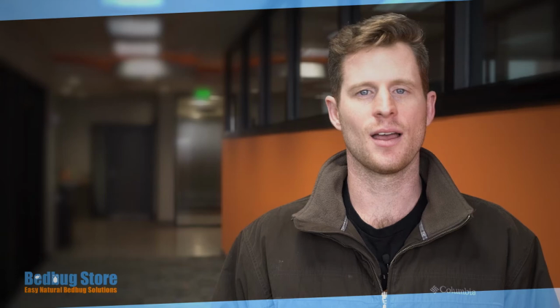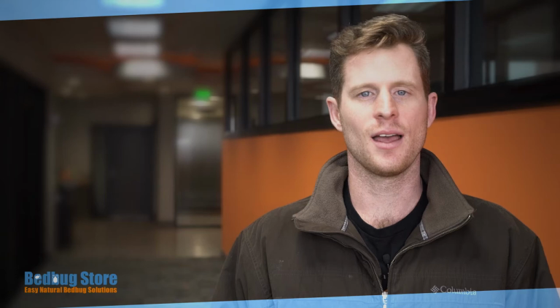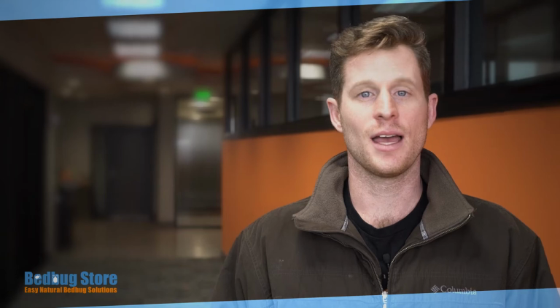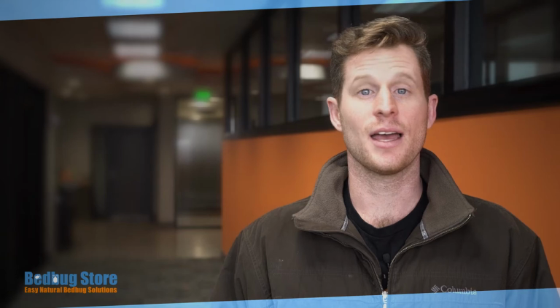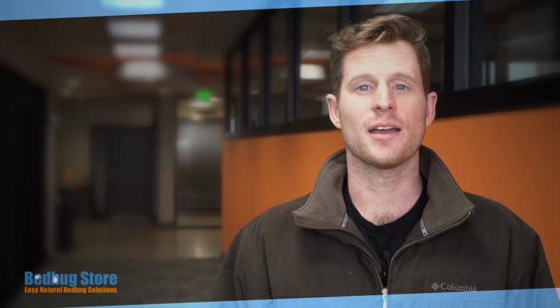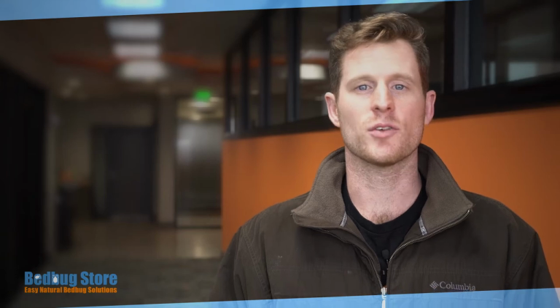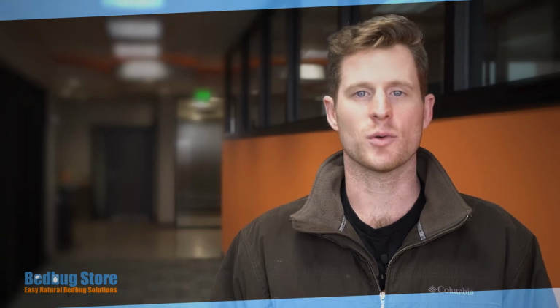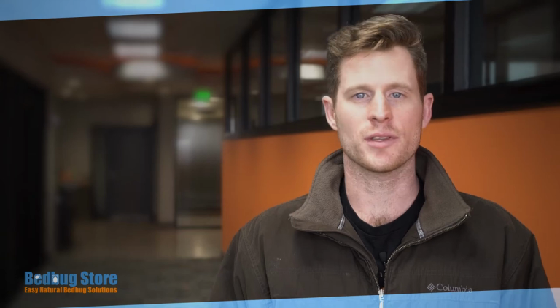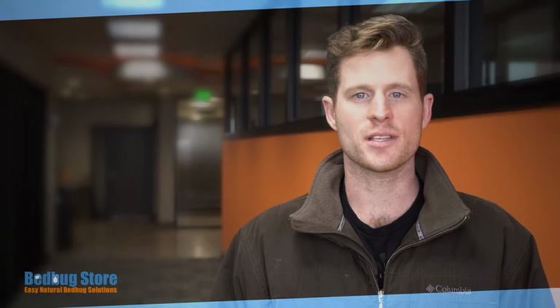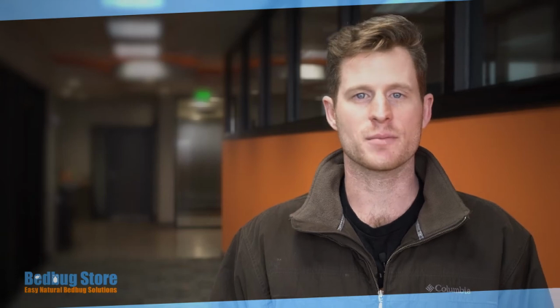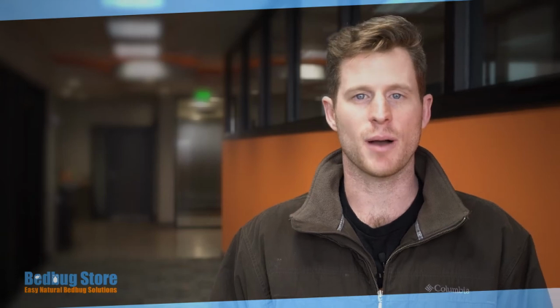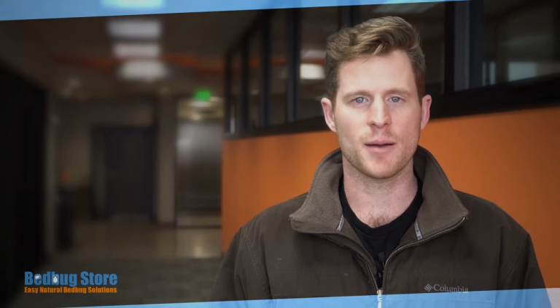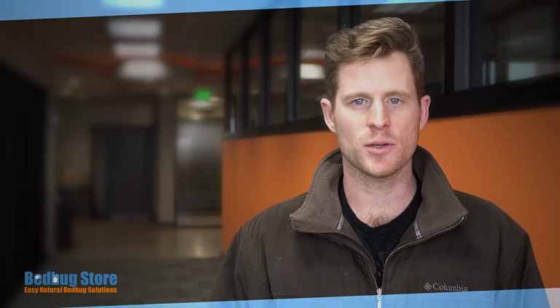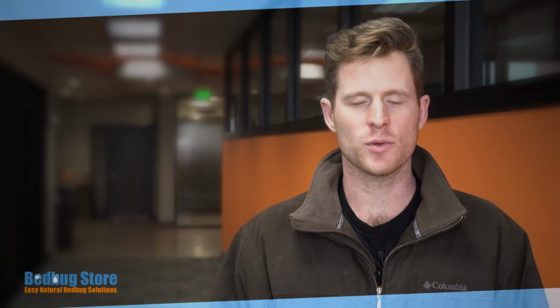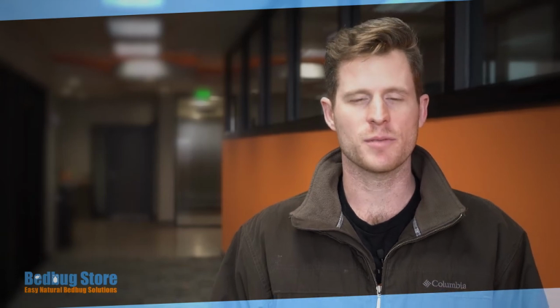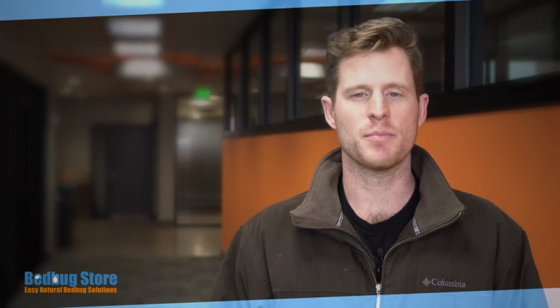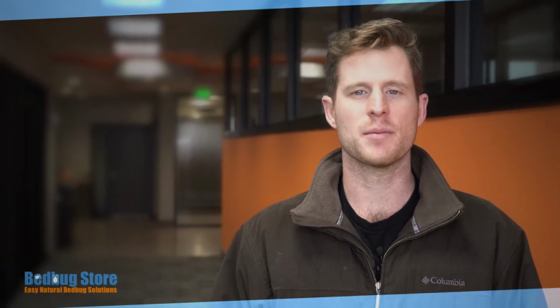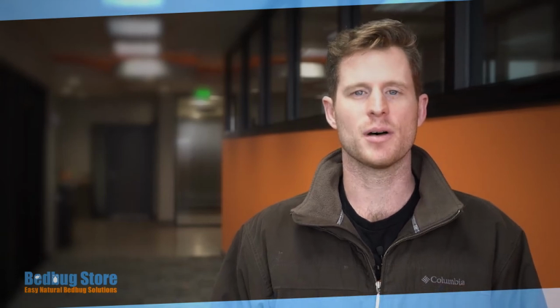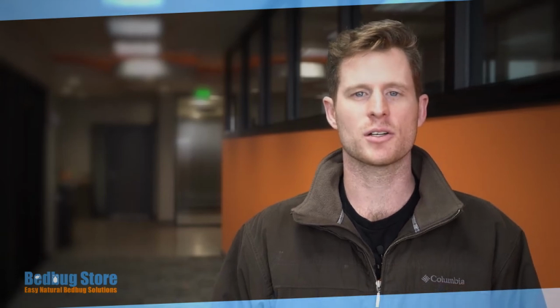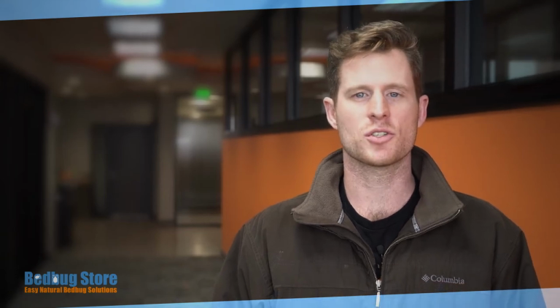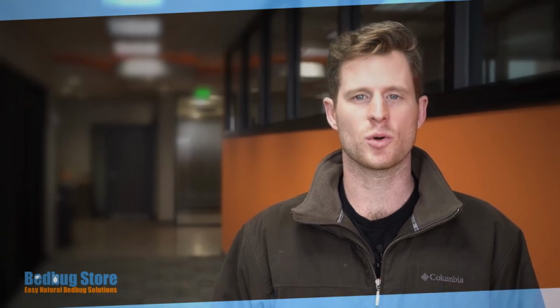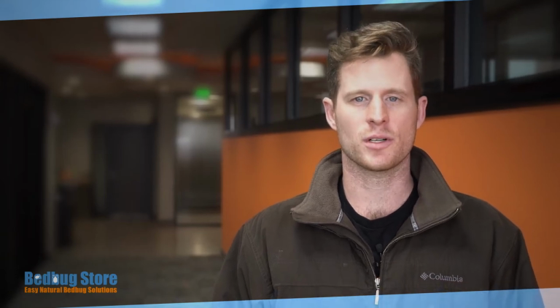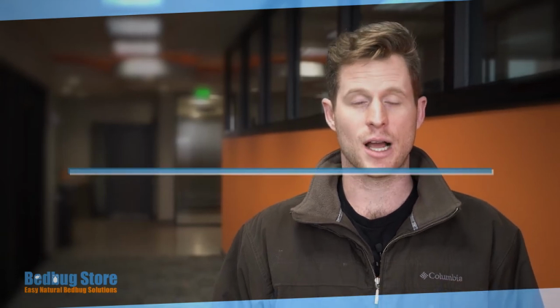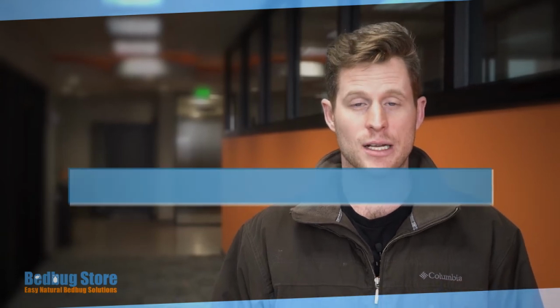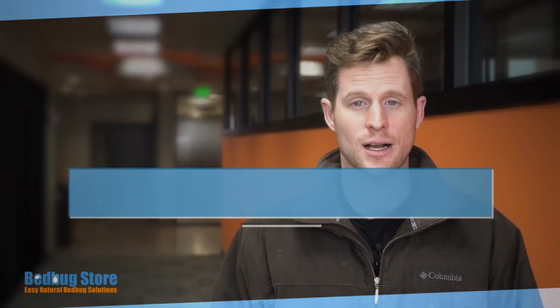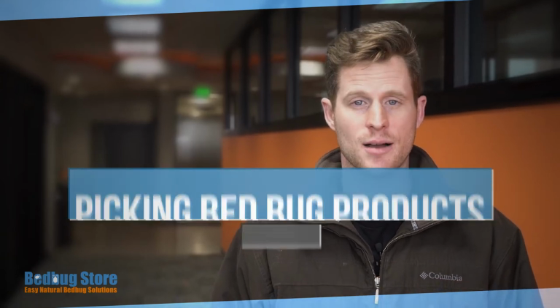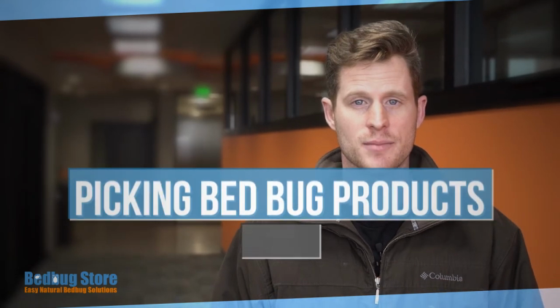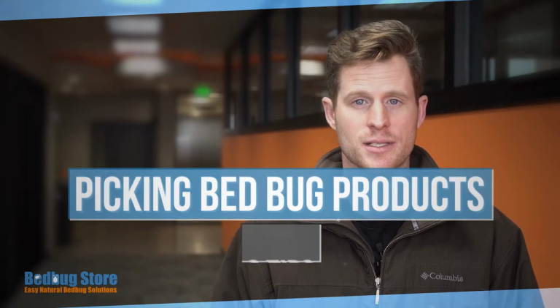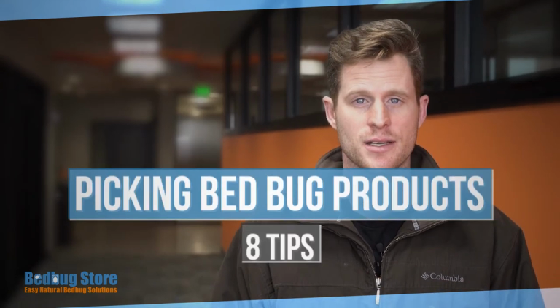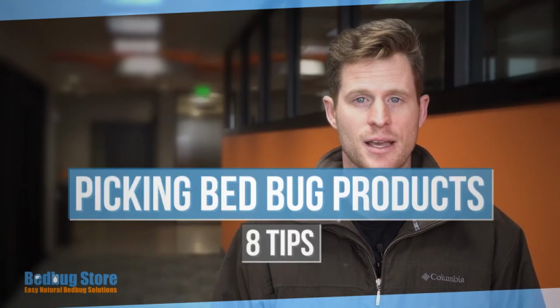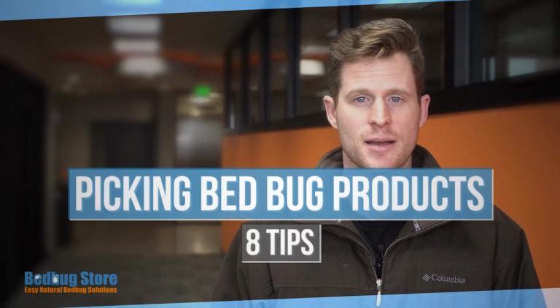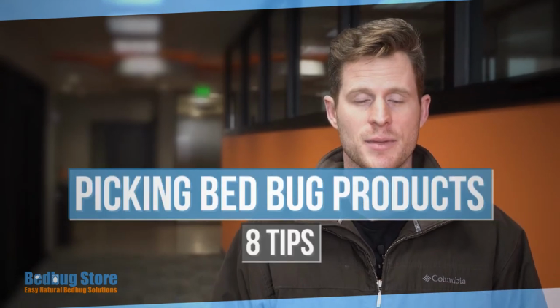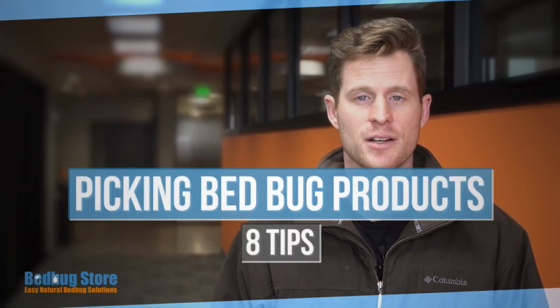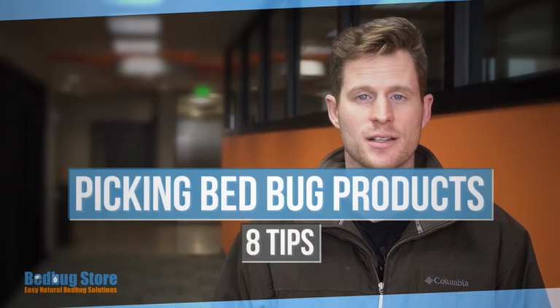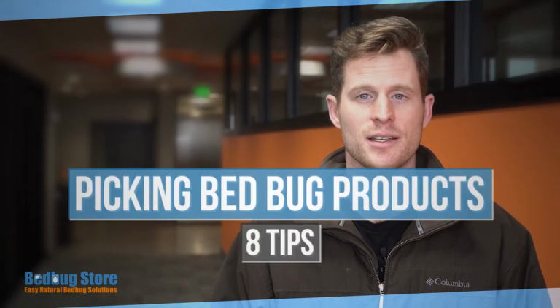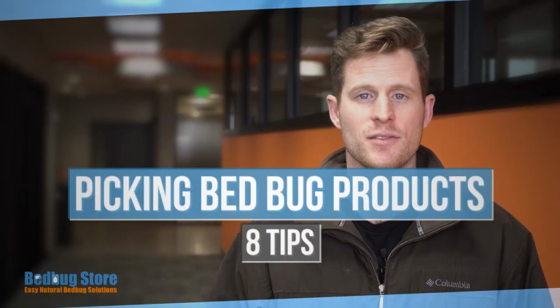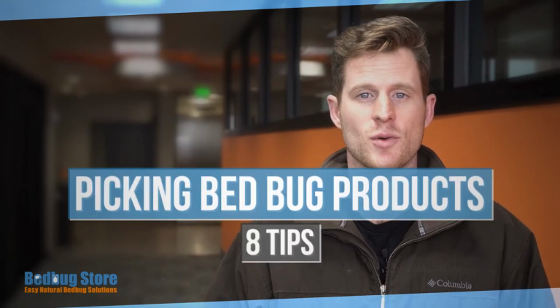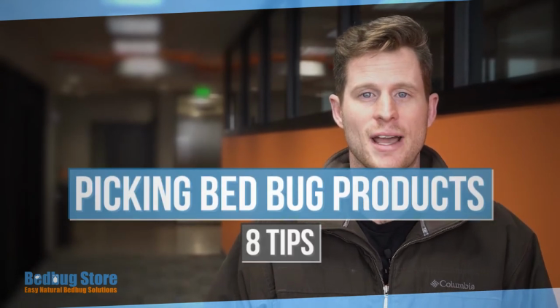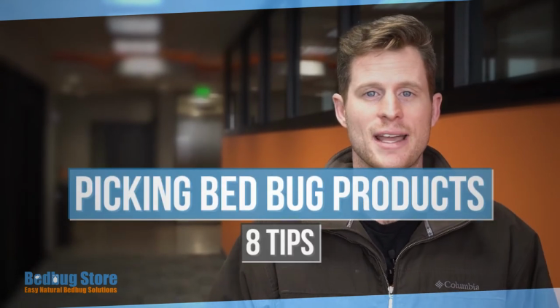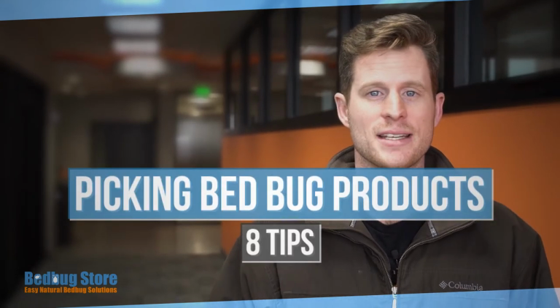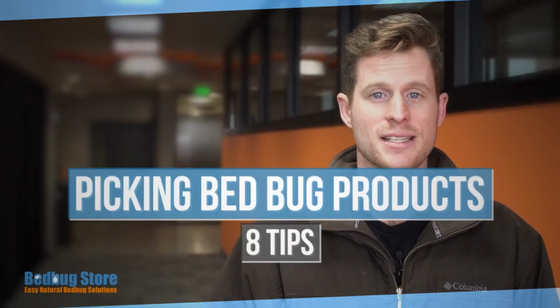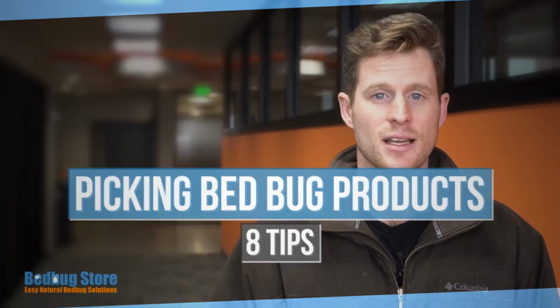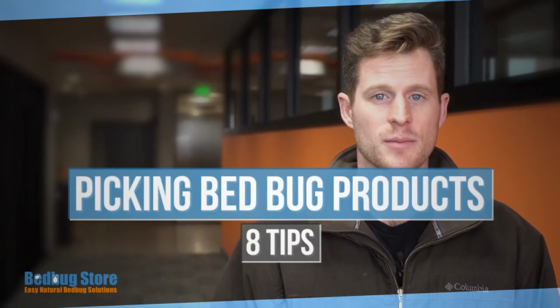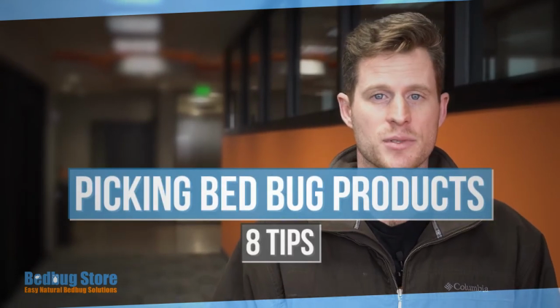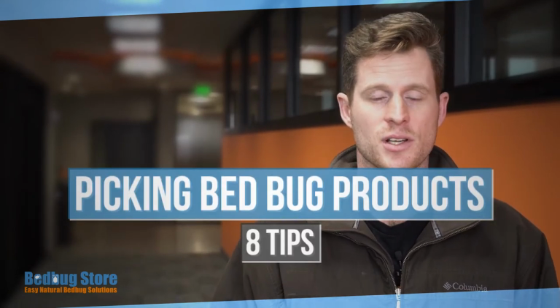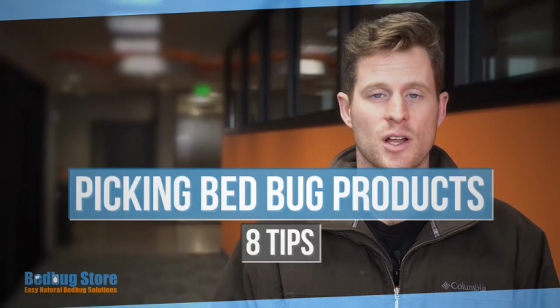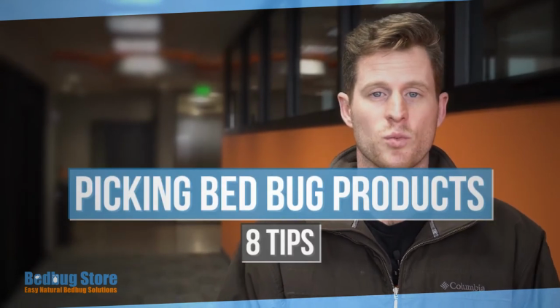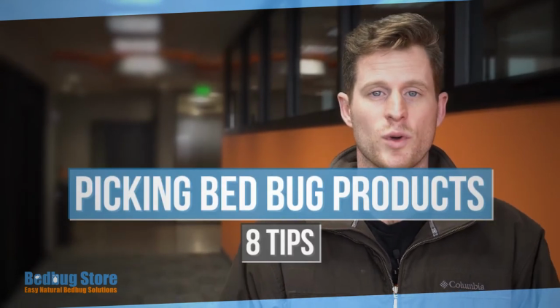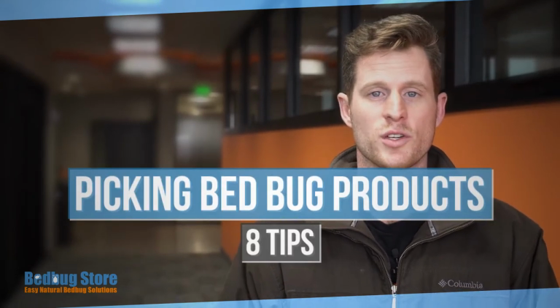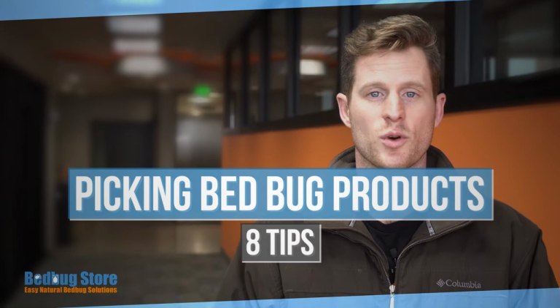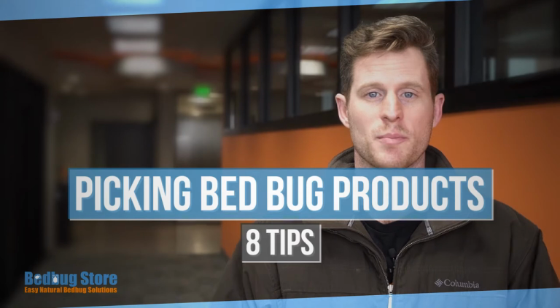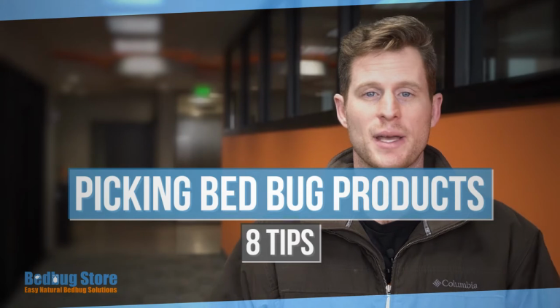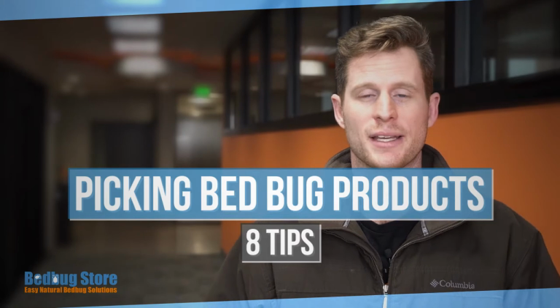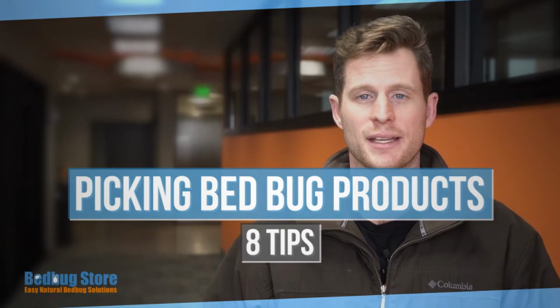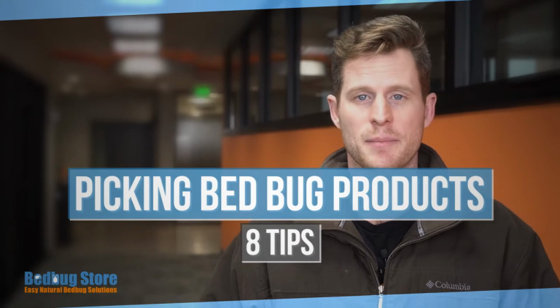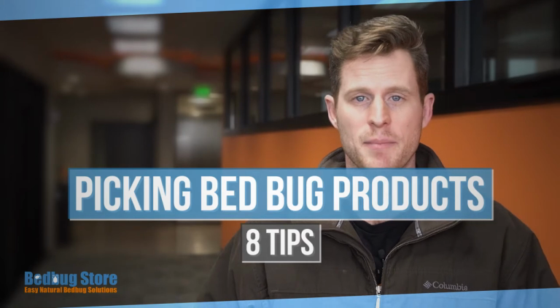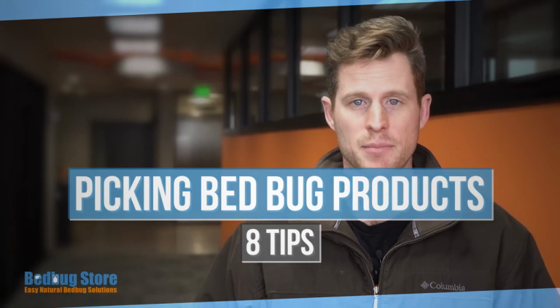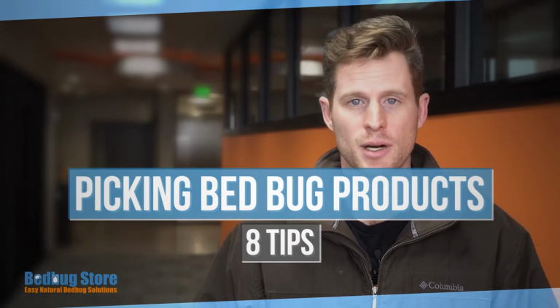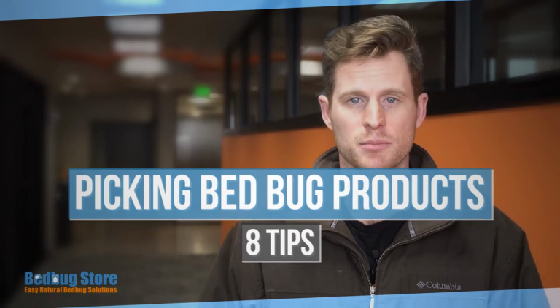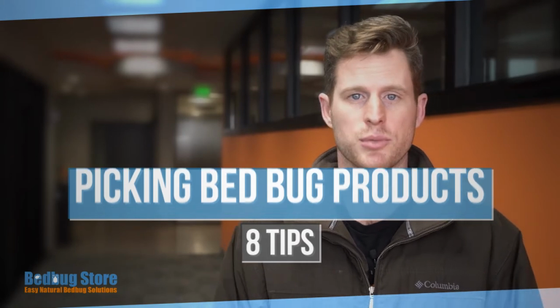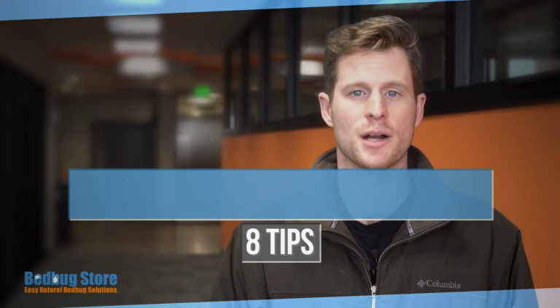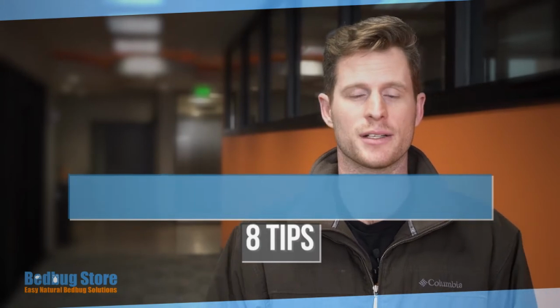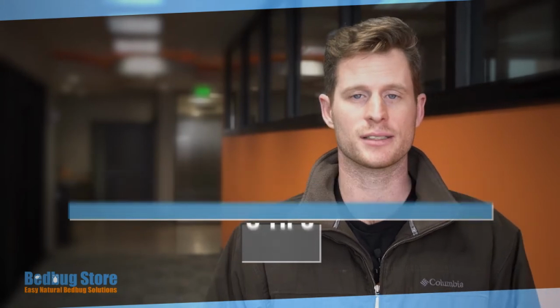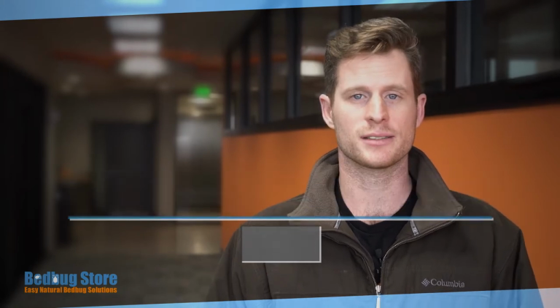Hey everyone, this is Bobby with bedbugstore.com, and today I'm here to give you eight tips on when you are picking bedbug products.